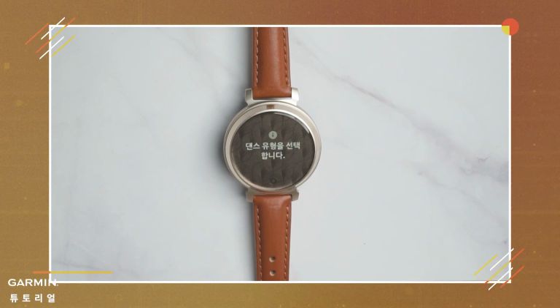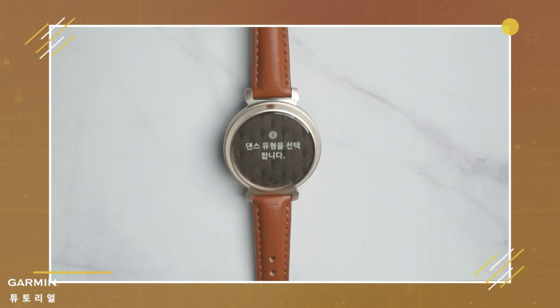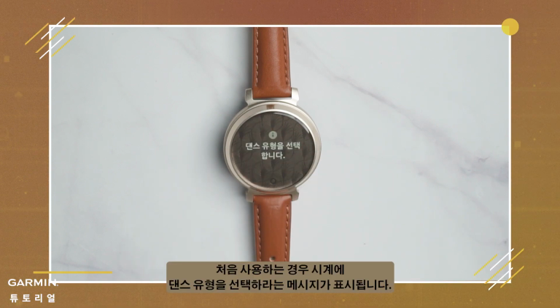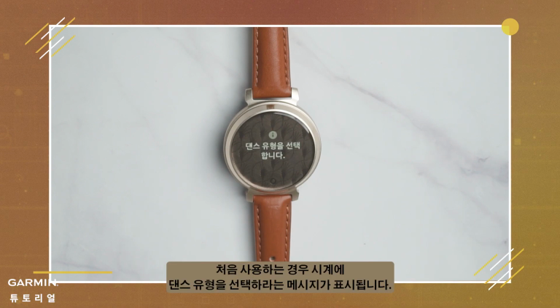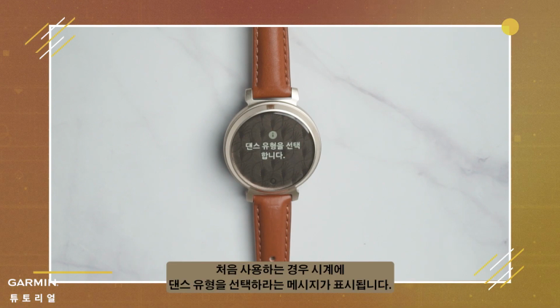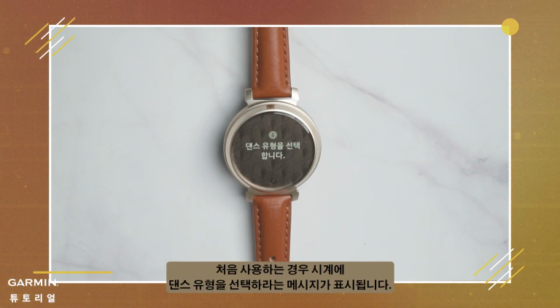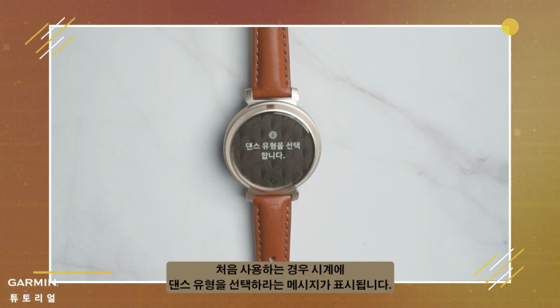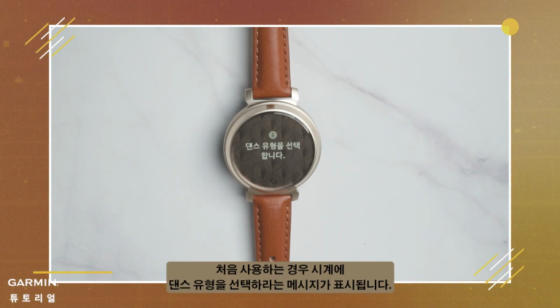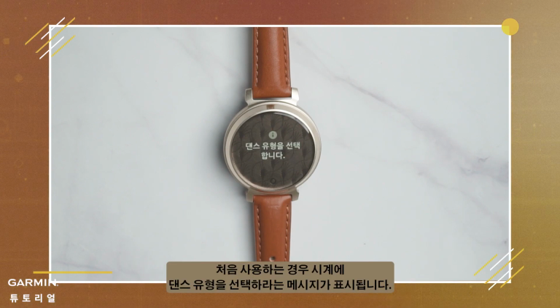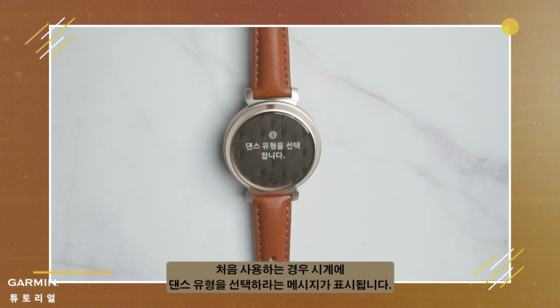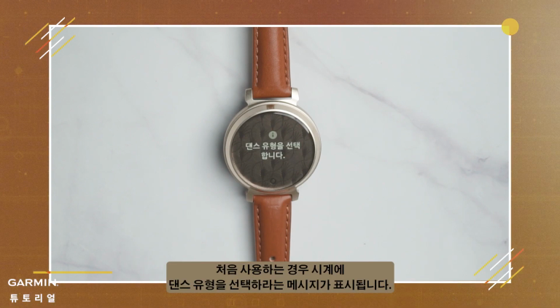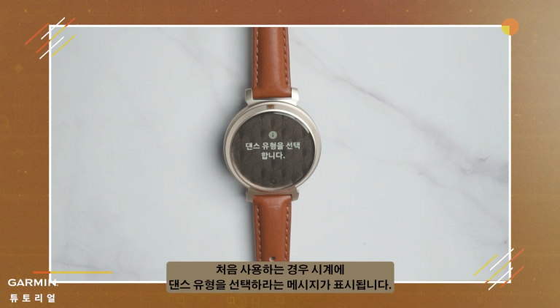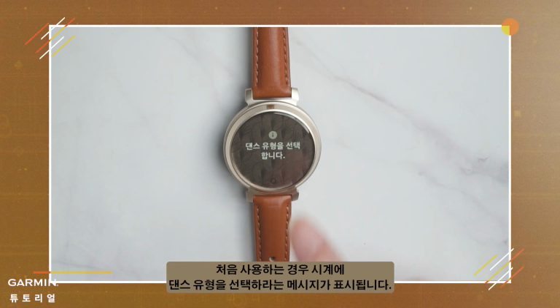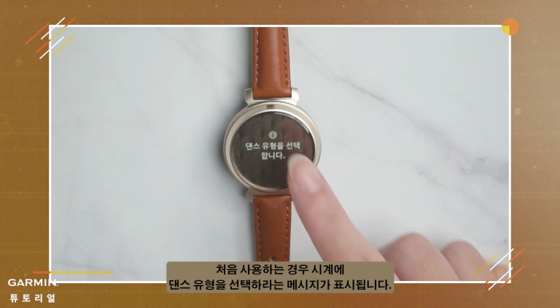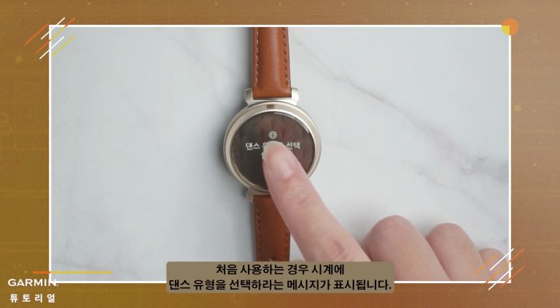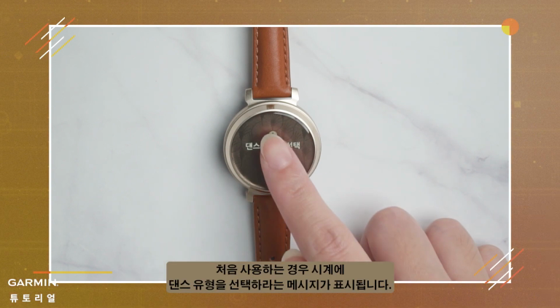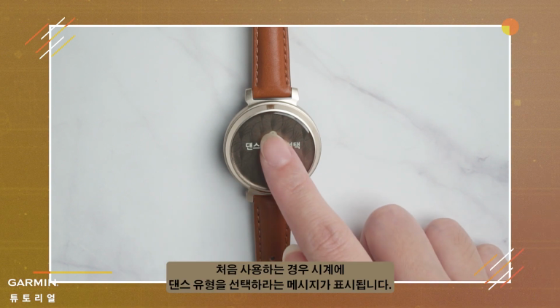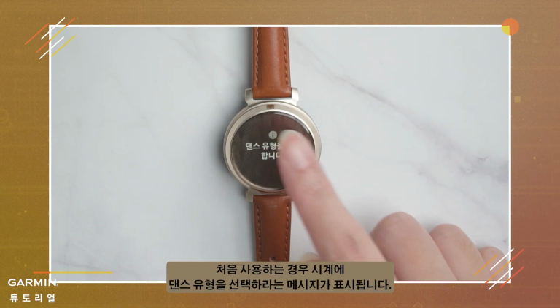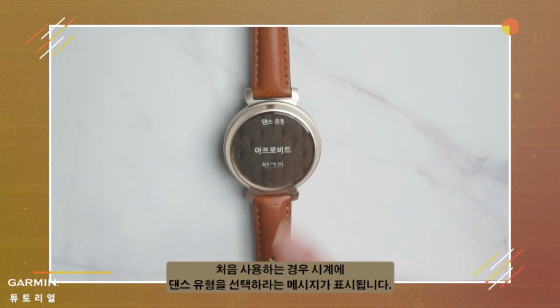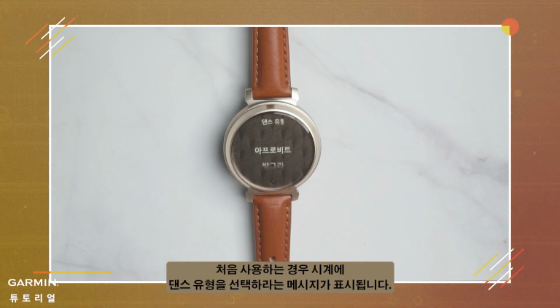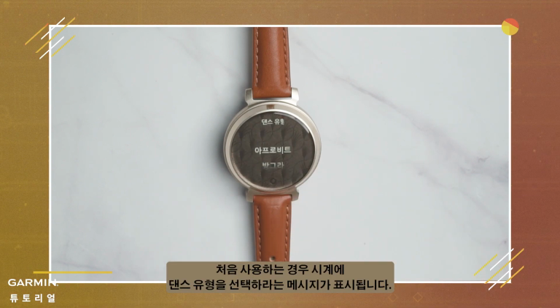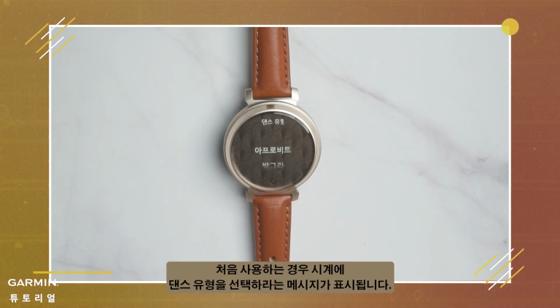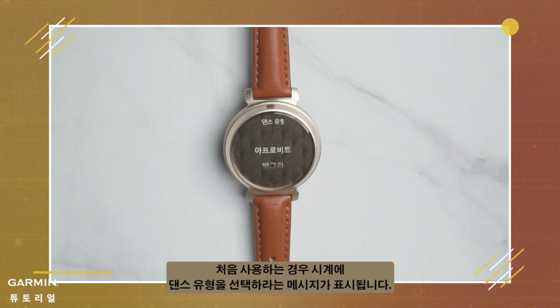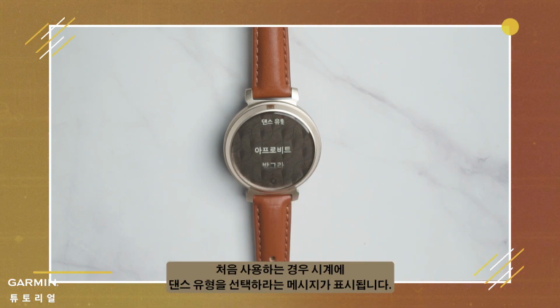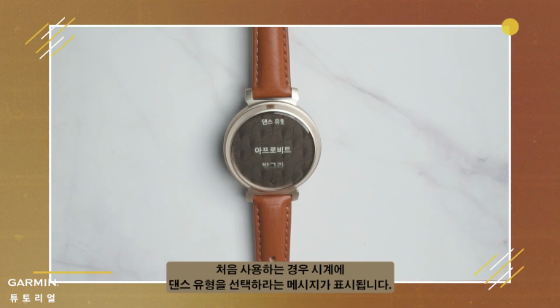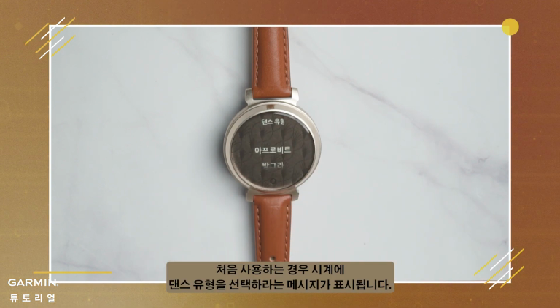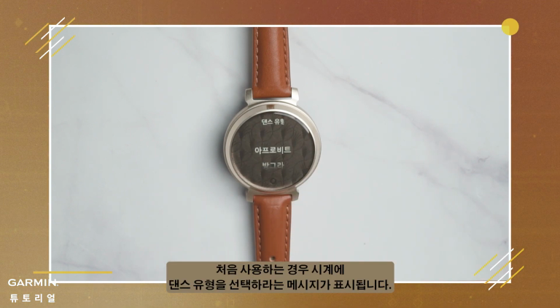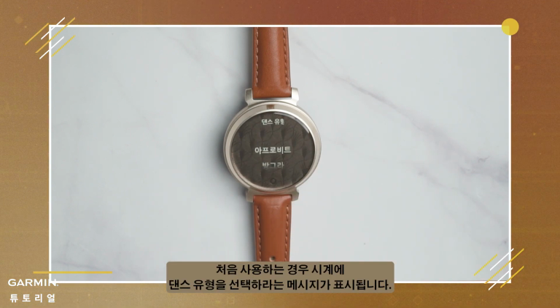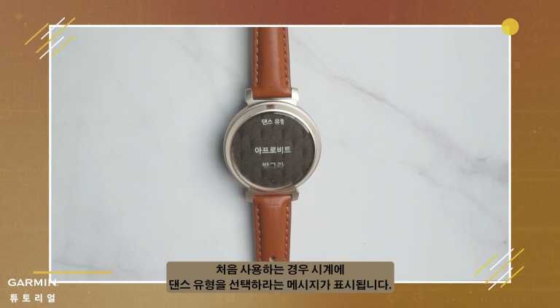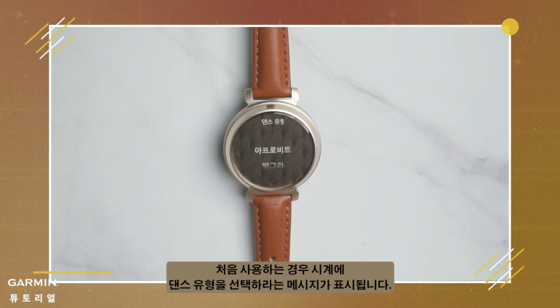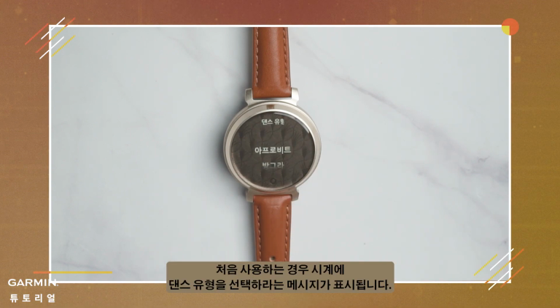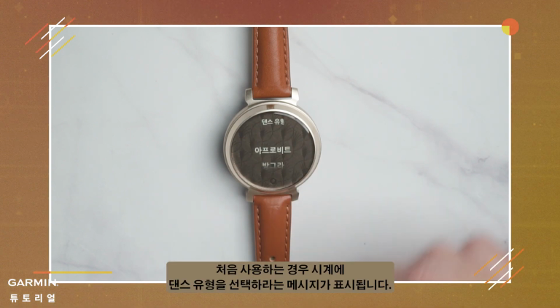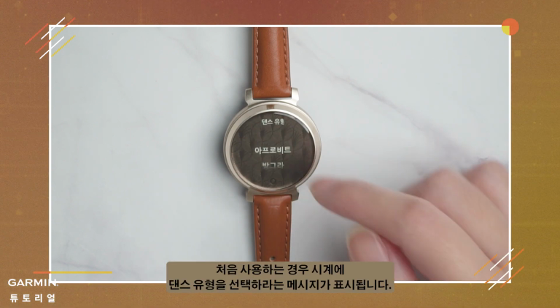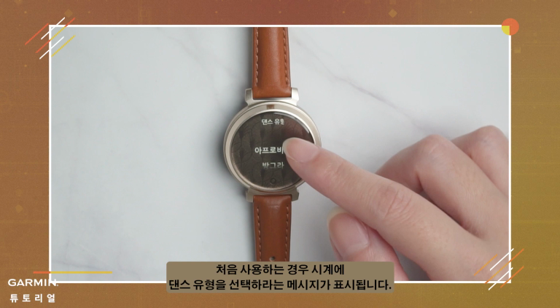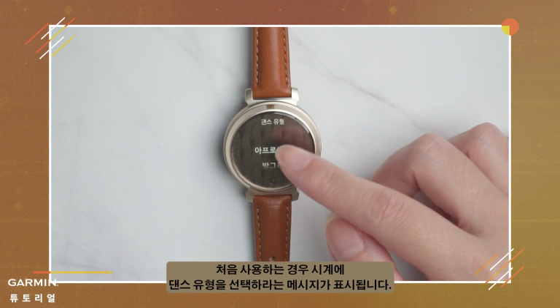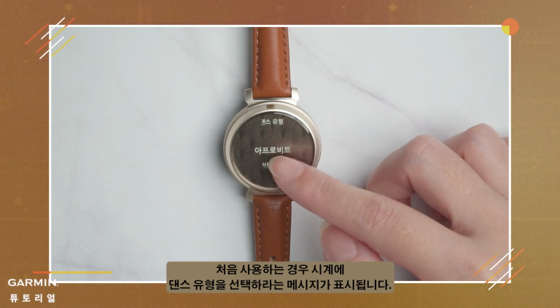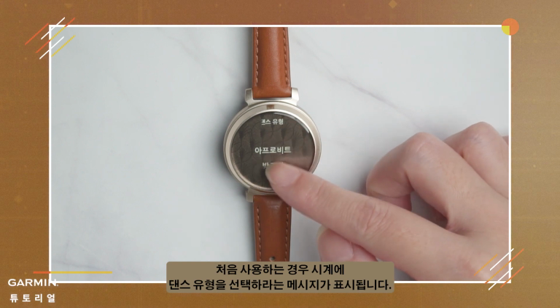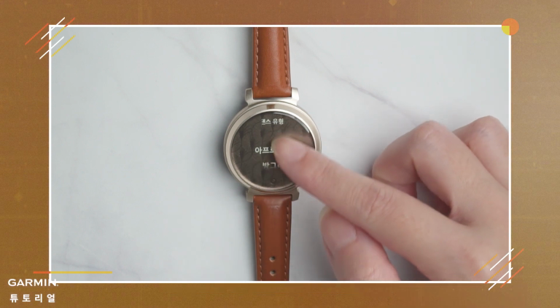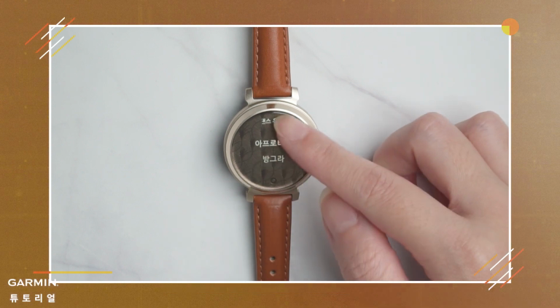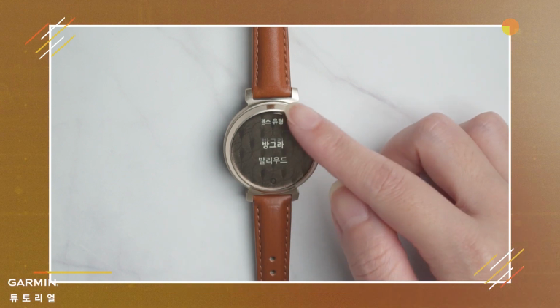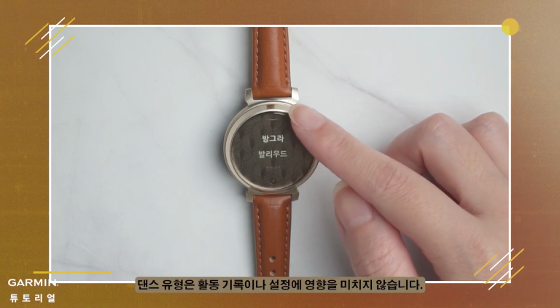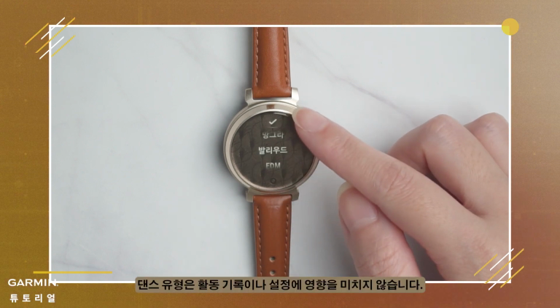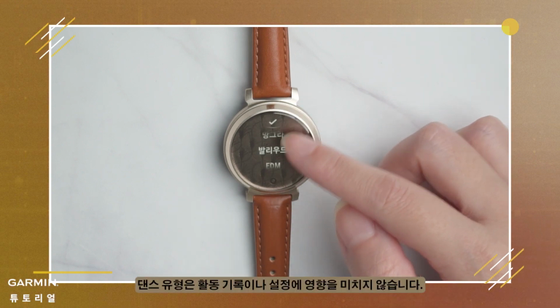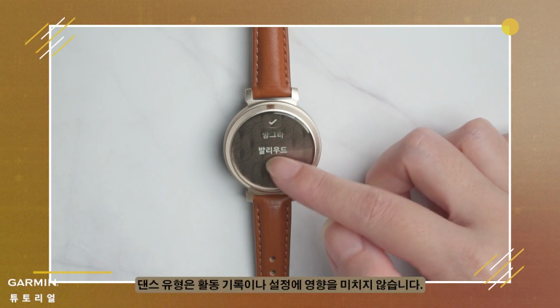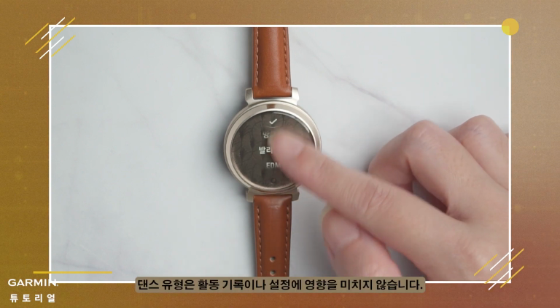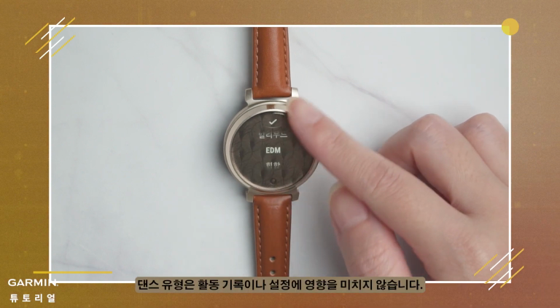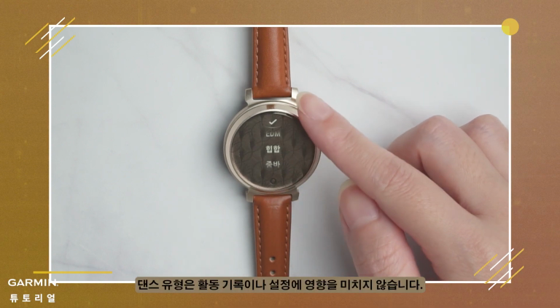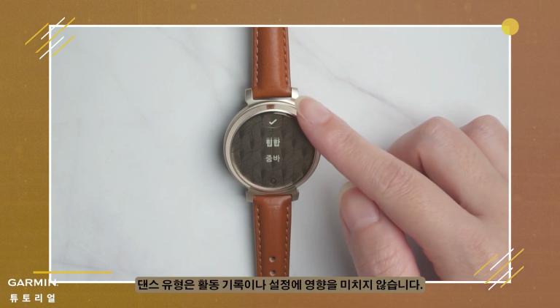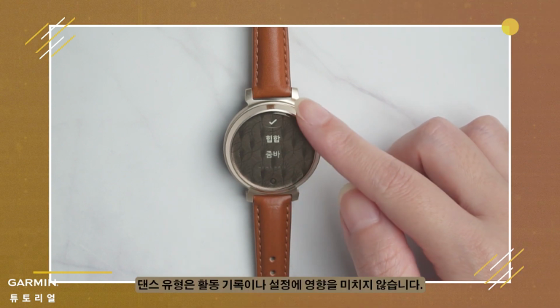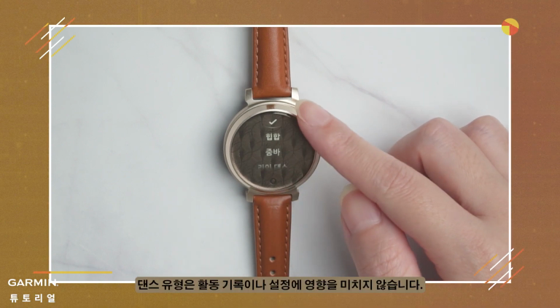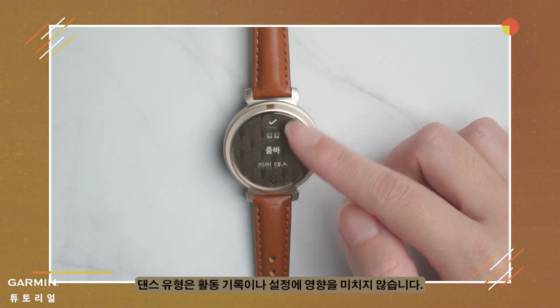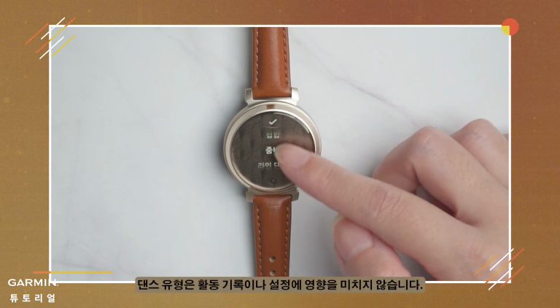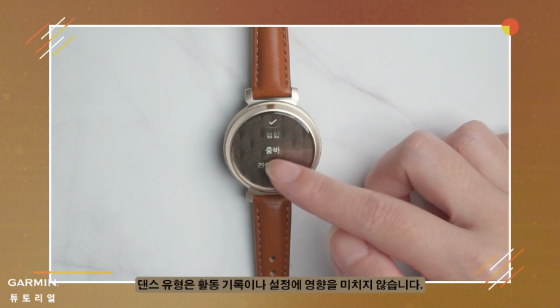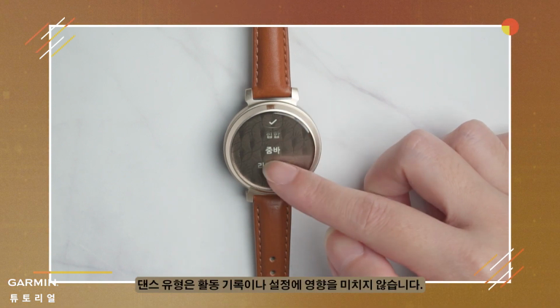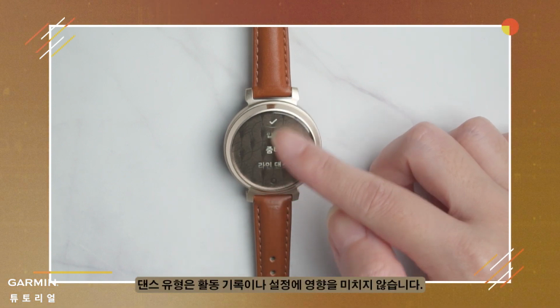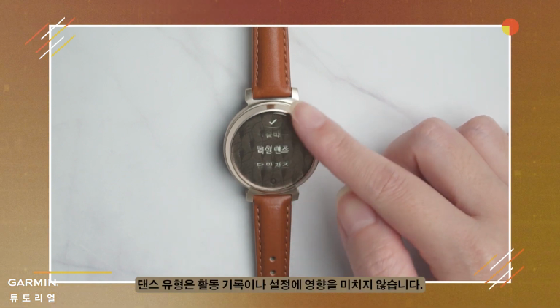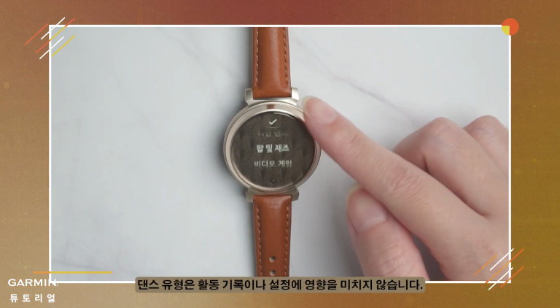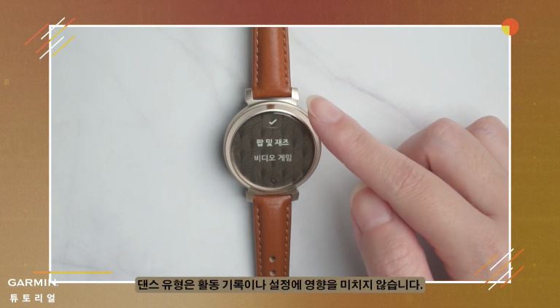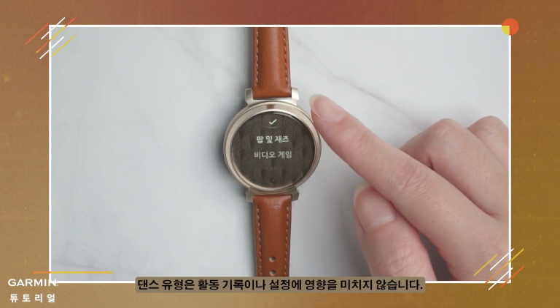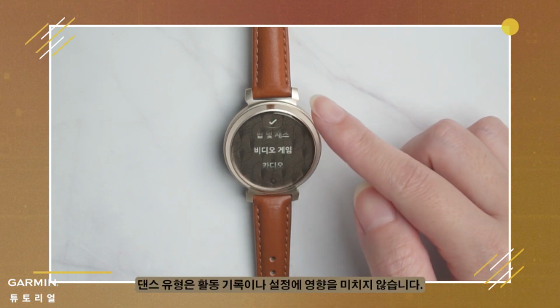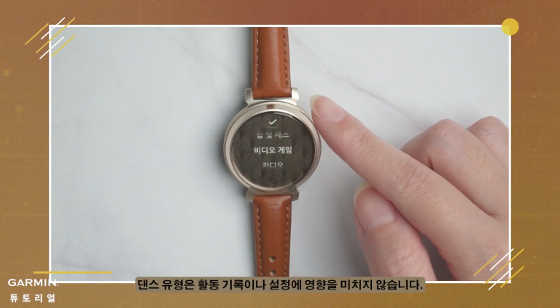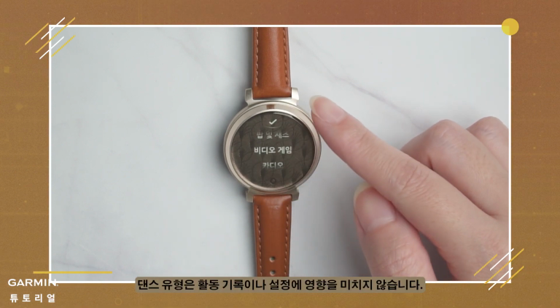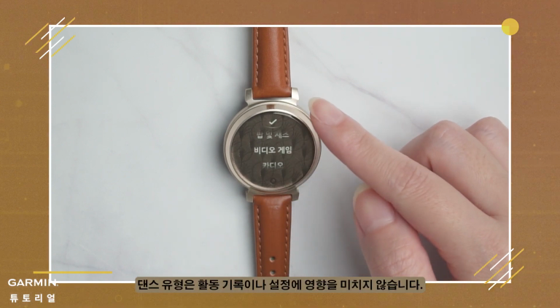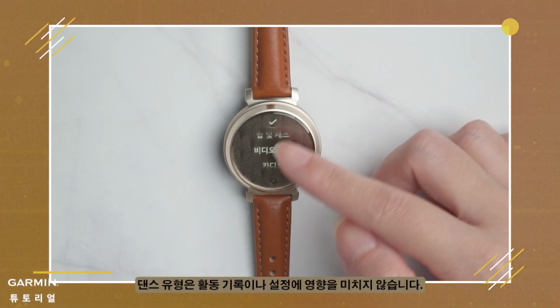When using it for the first time, the watch will prompt you to select a dance type. The dance type will not affect the recording or settings of the activity.